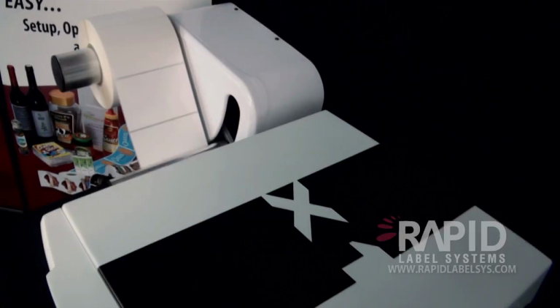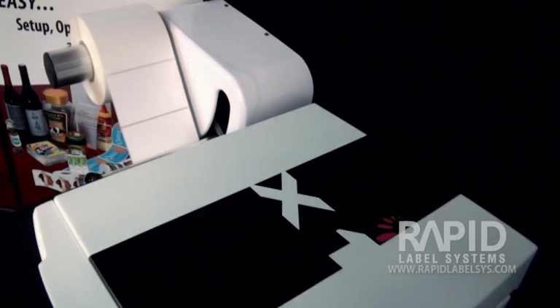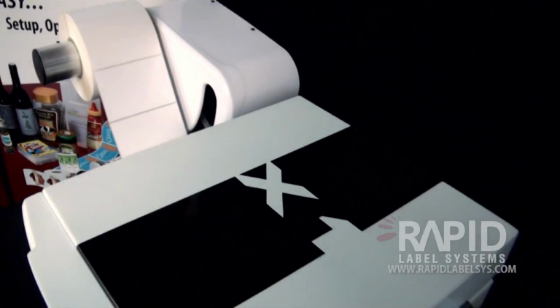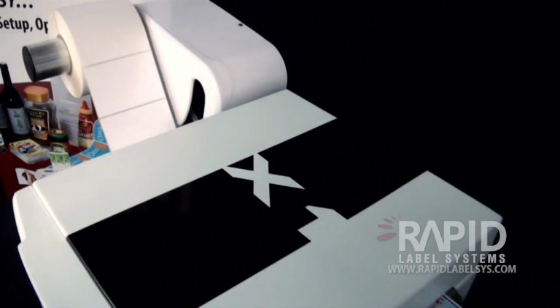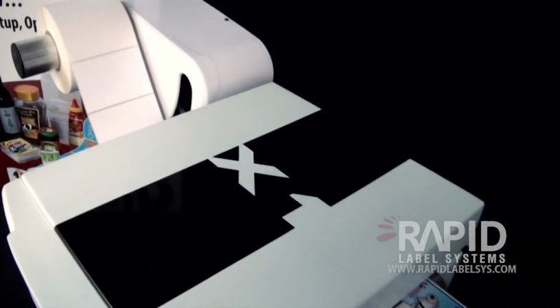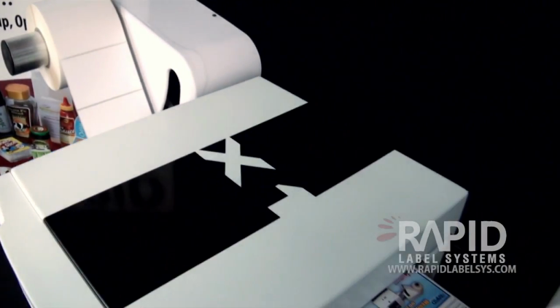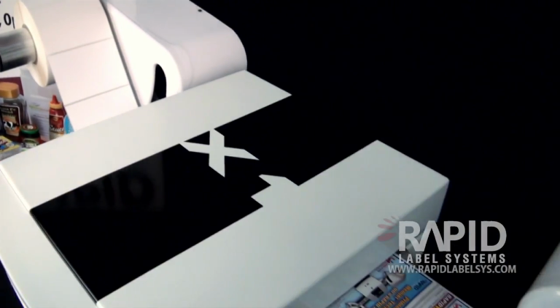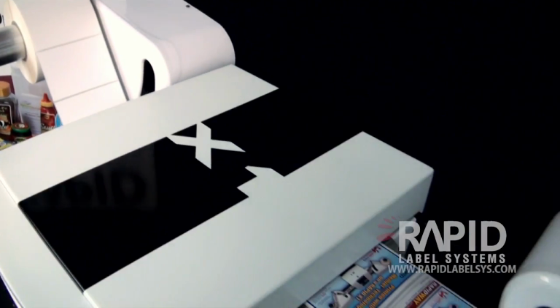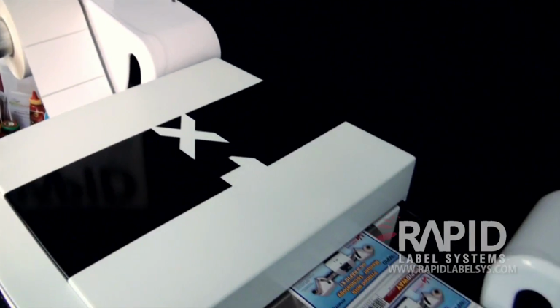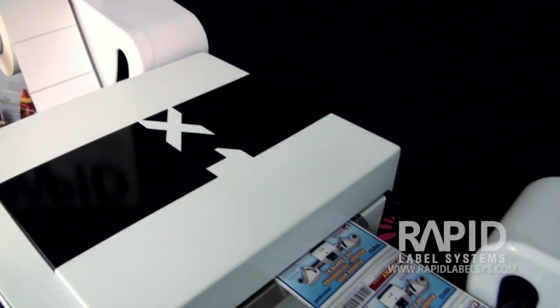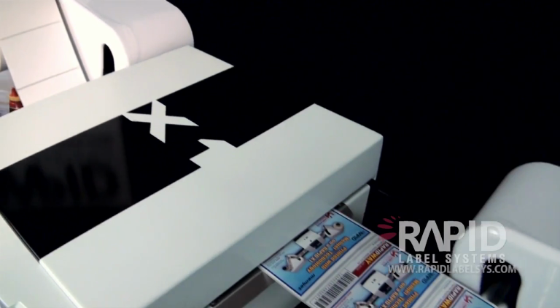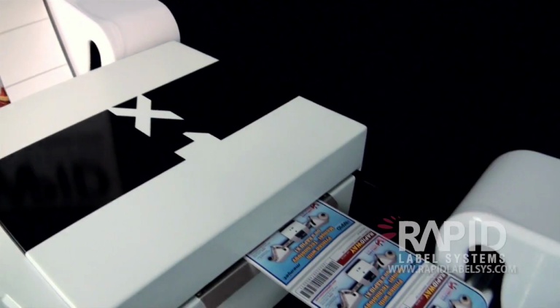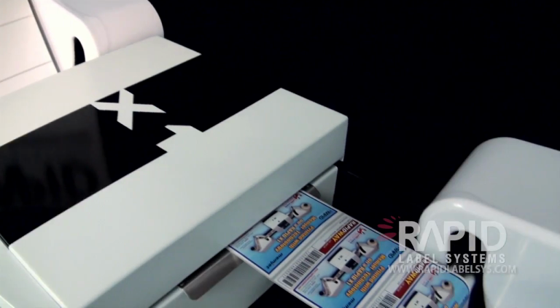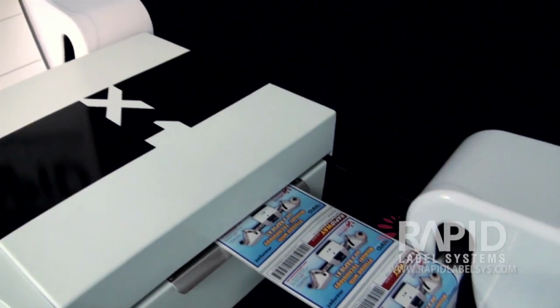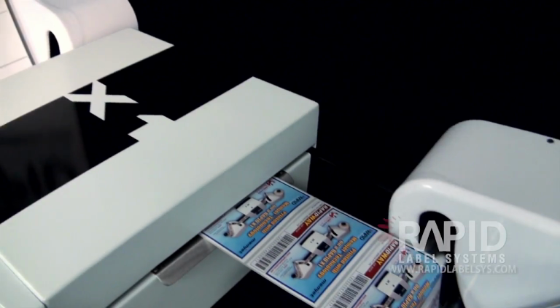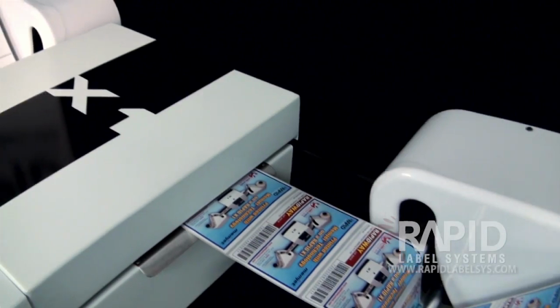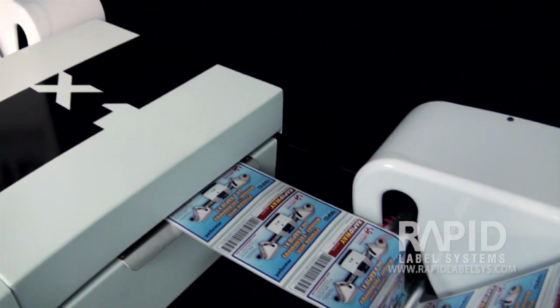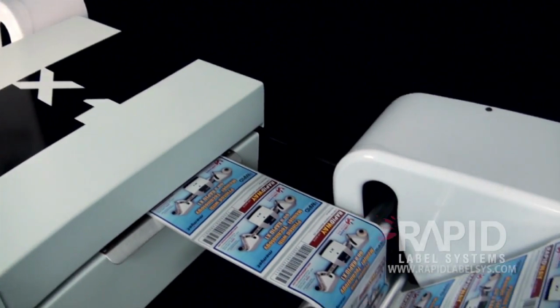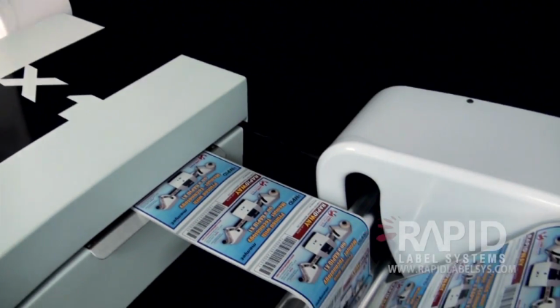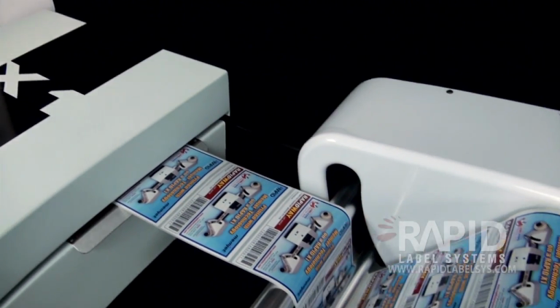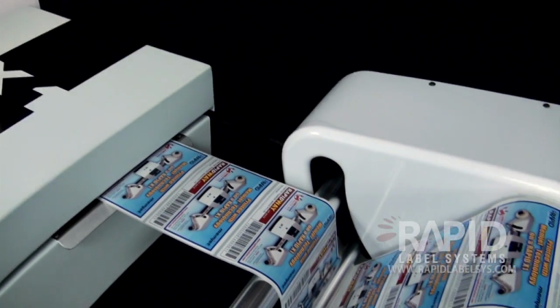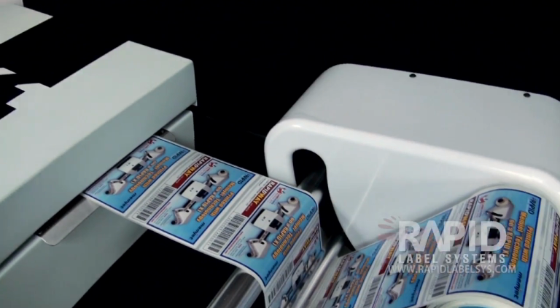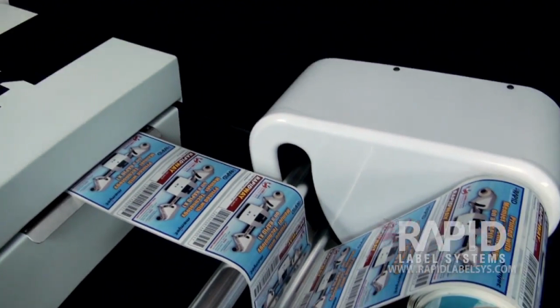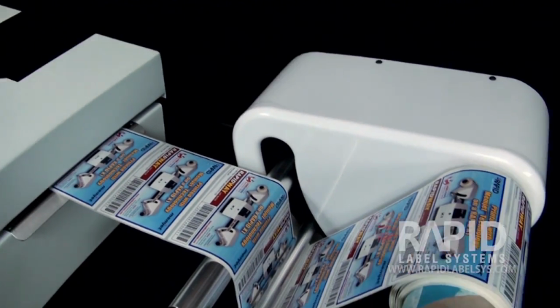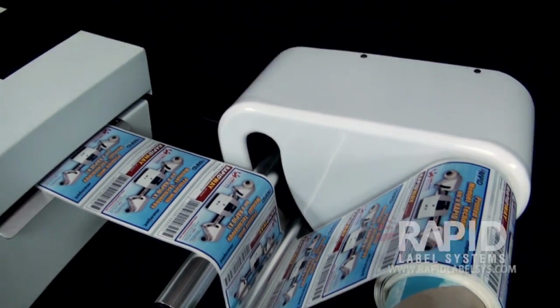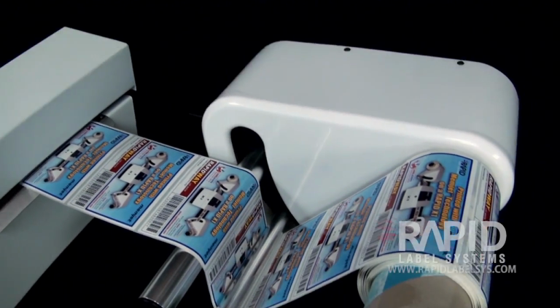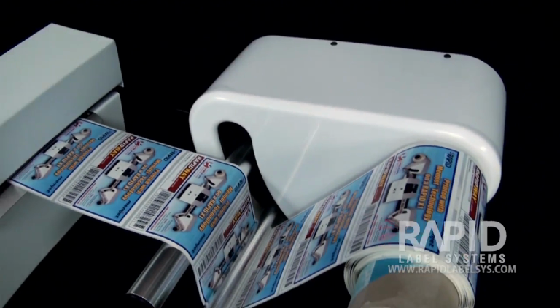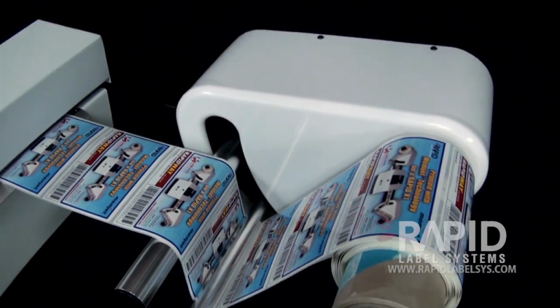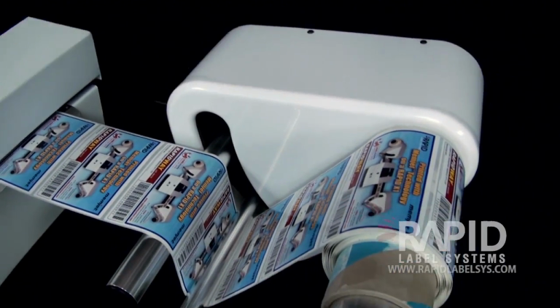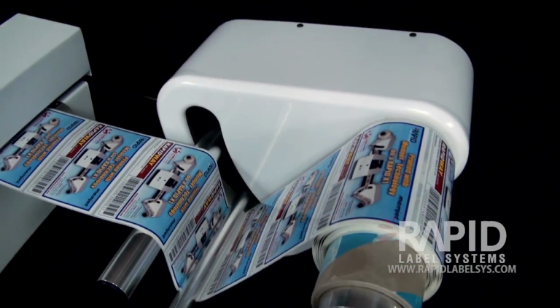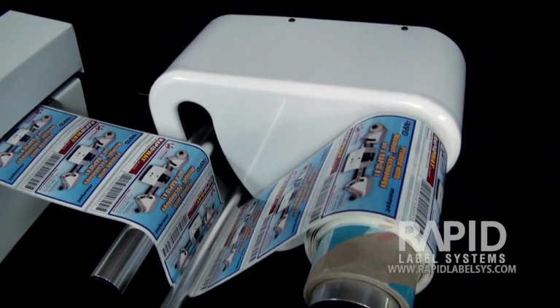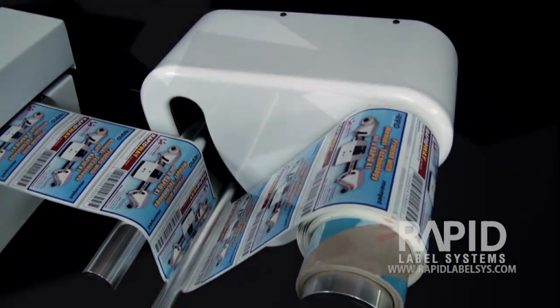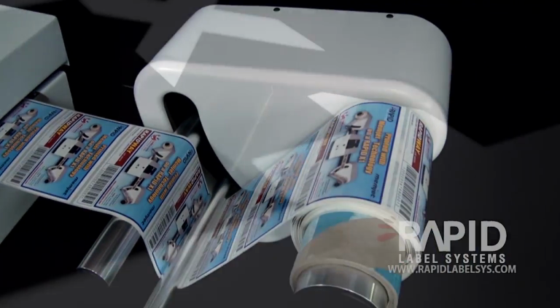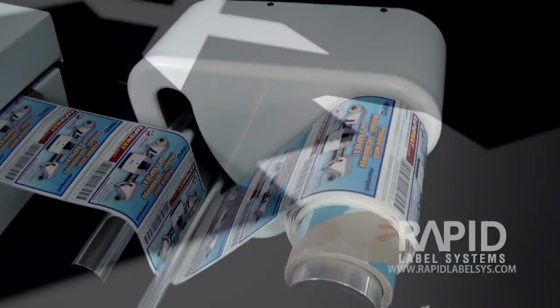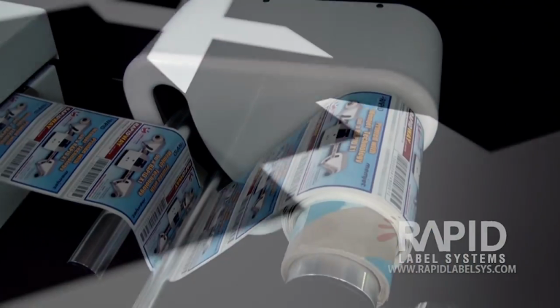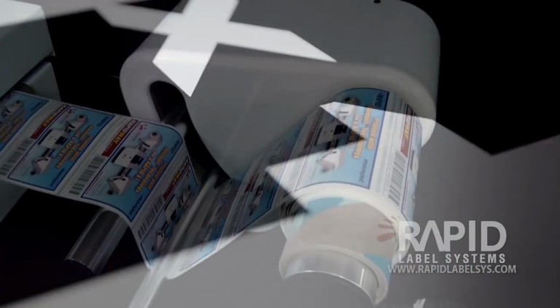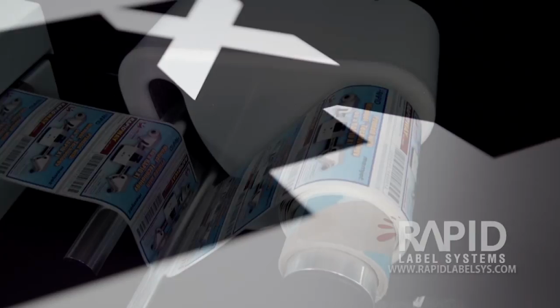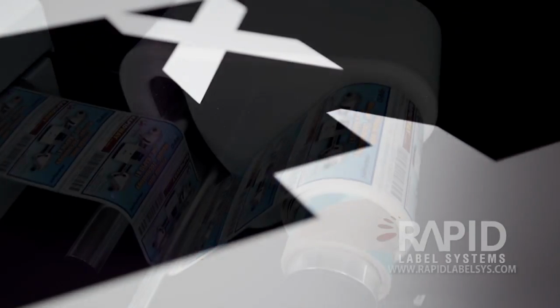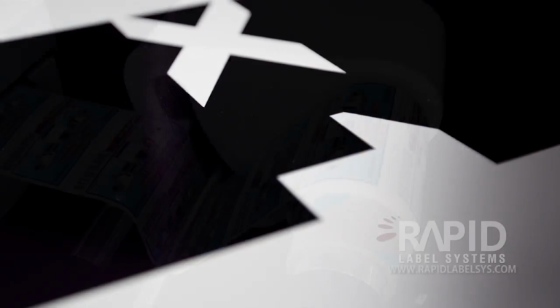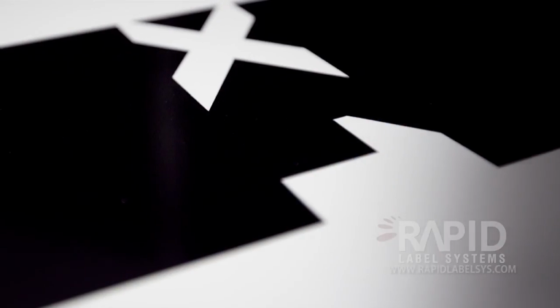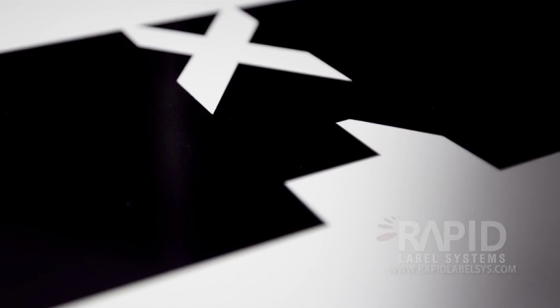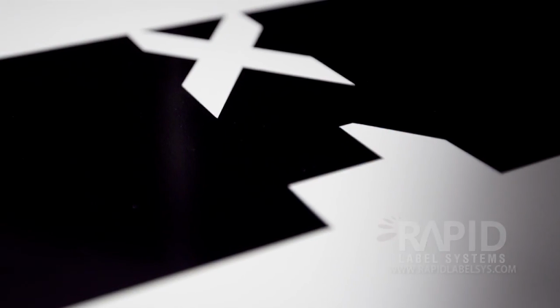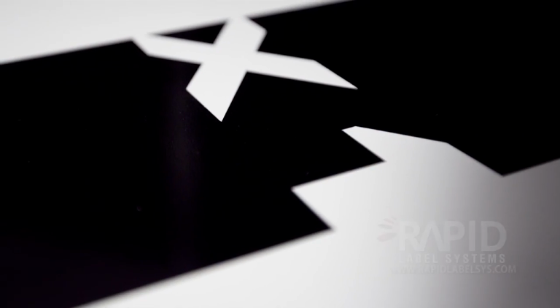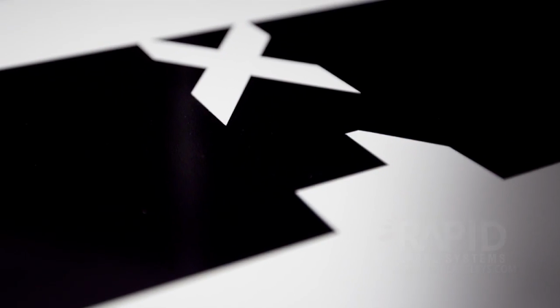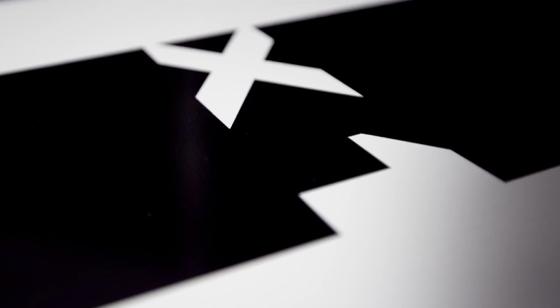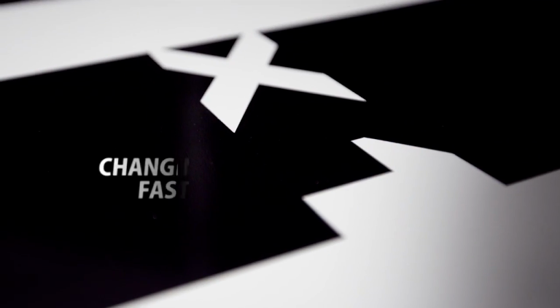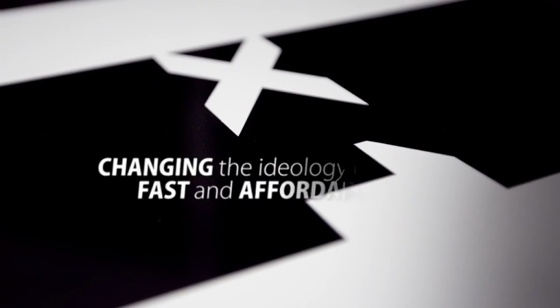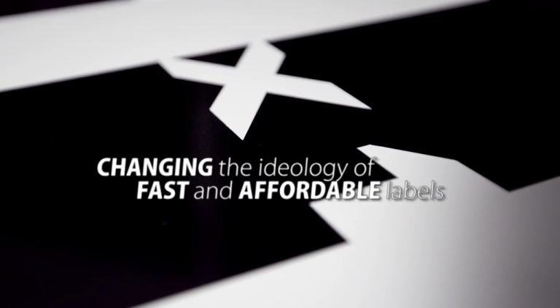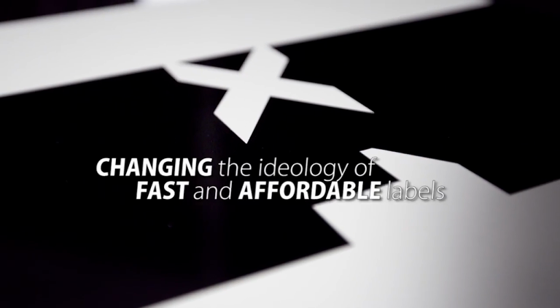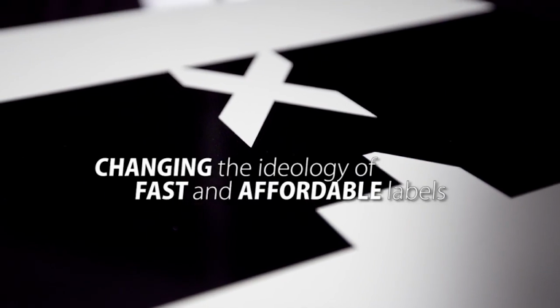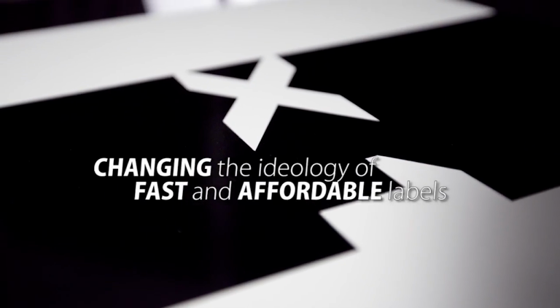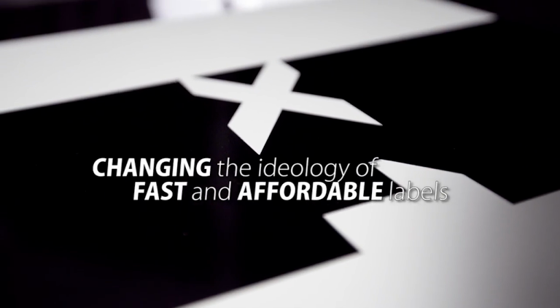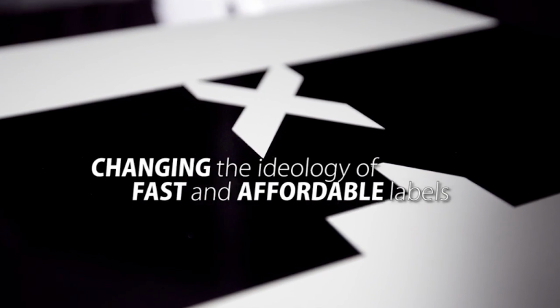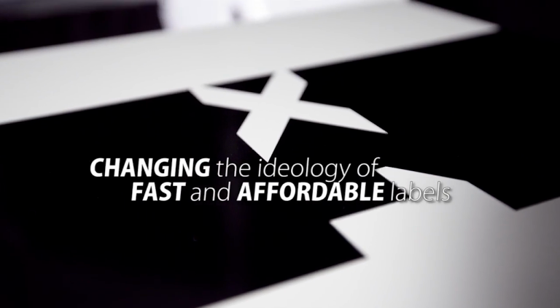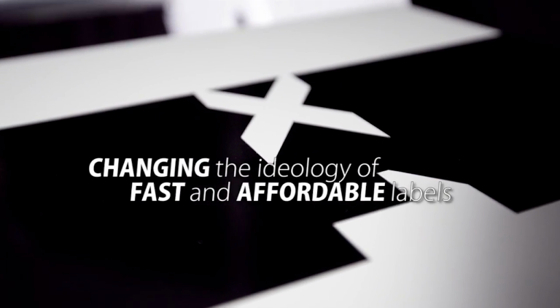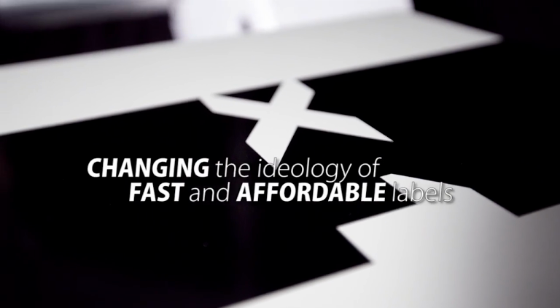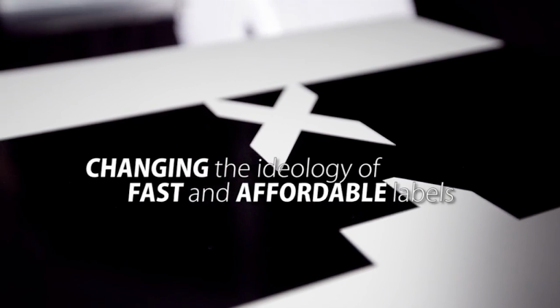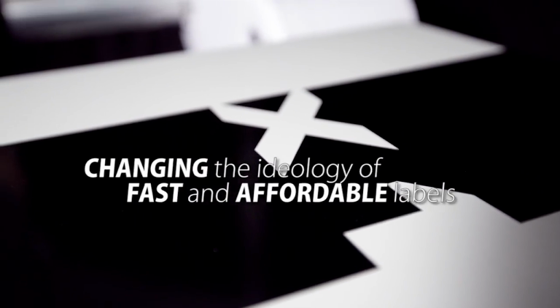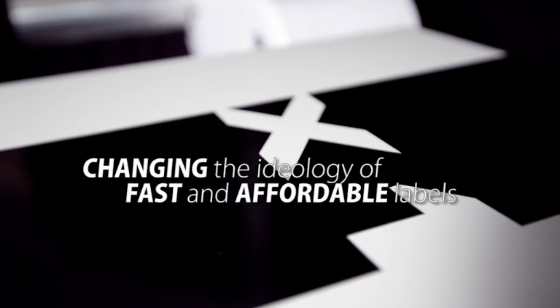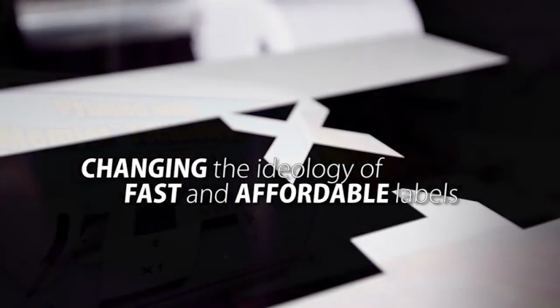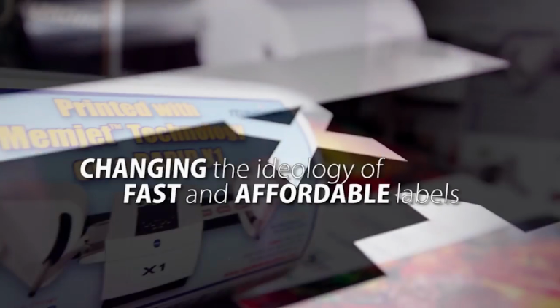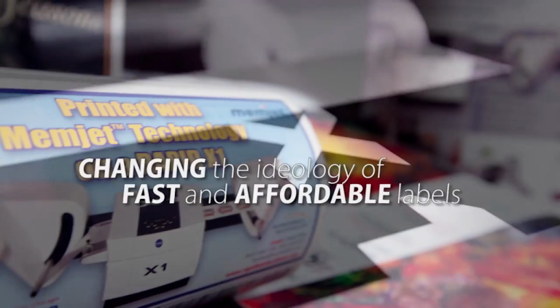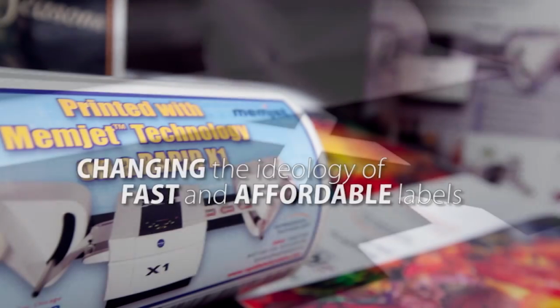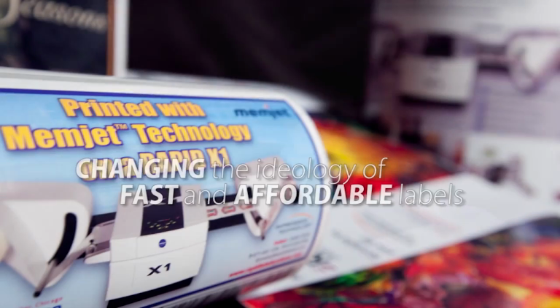Impression Technology Americas is proud to launch a new benchmark for digital label printing that is changing the ideology of fast, affordable labels.